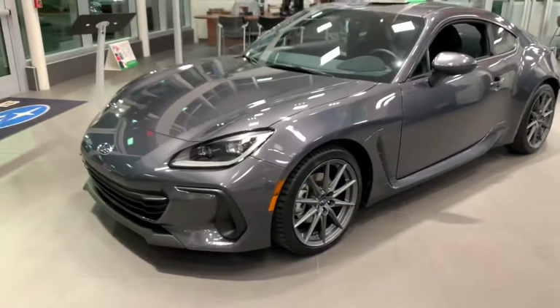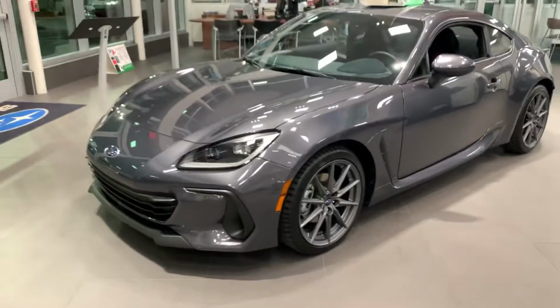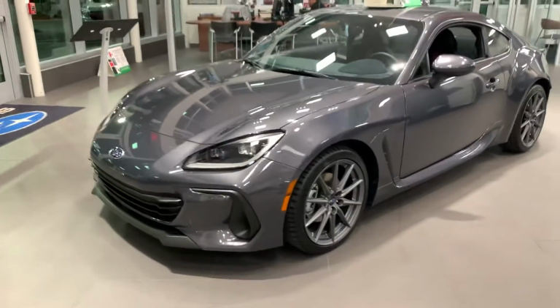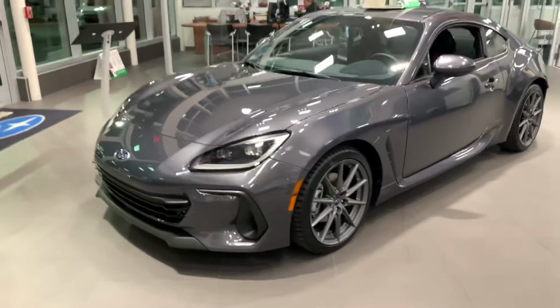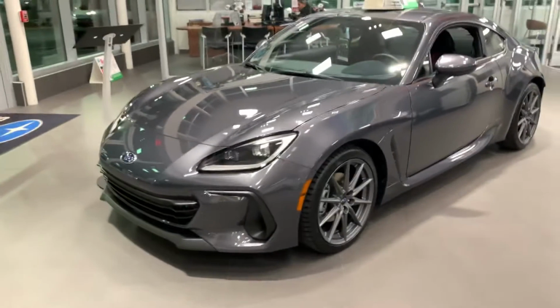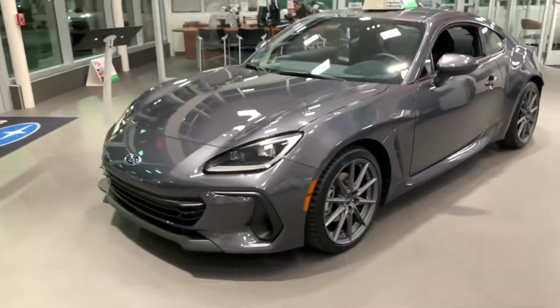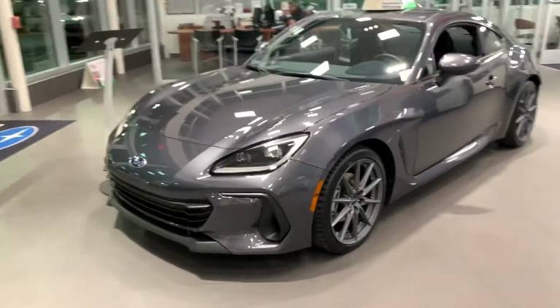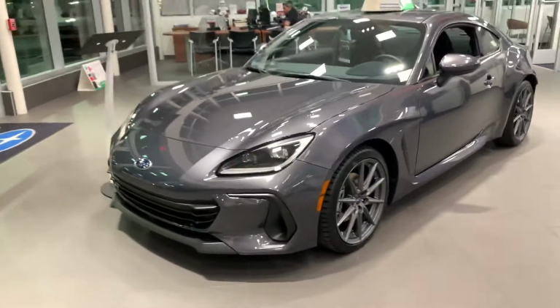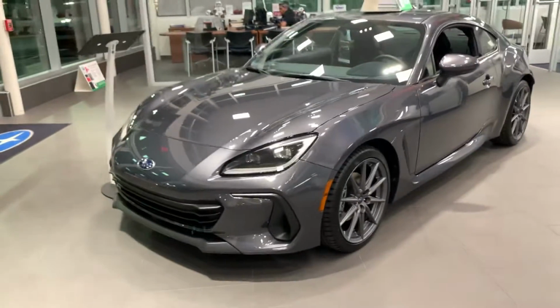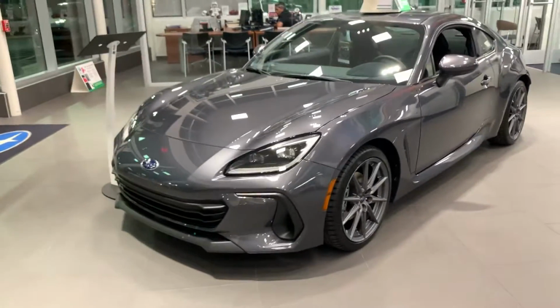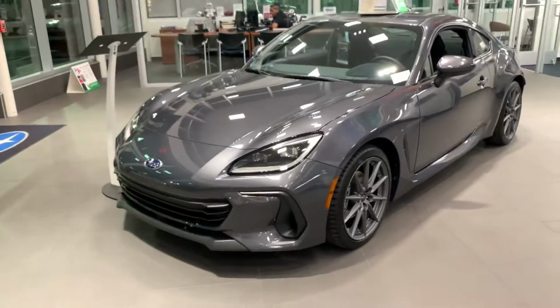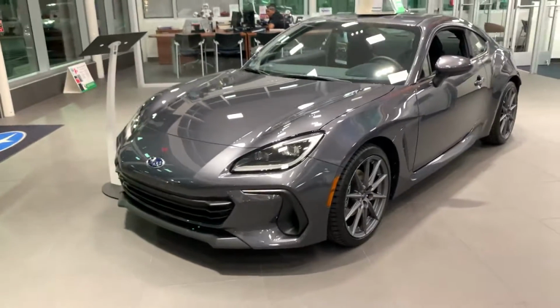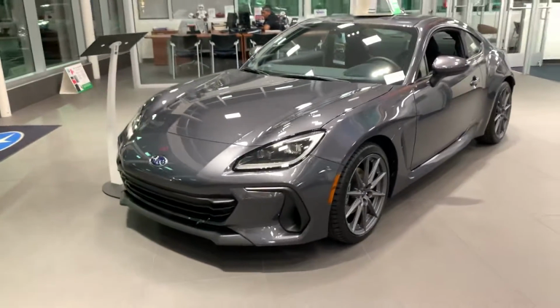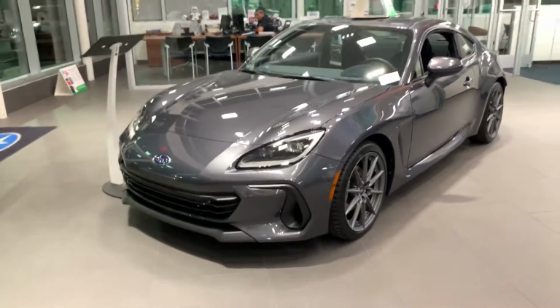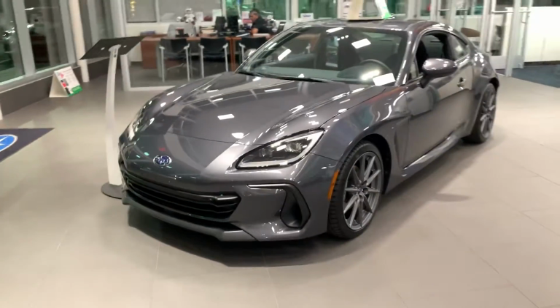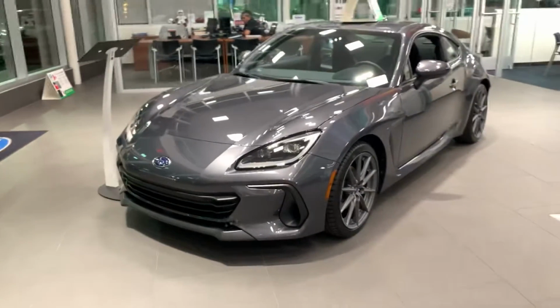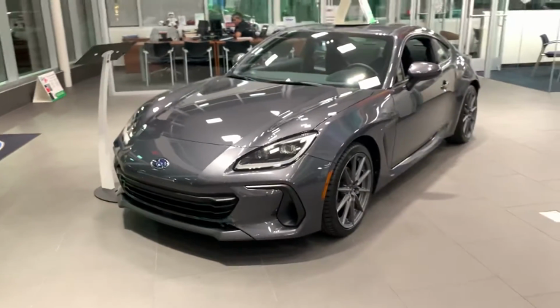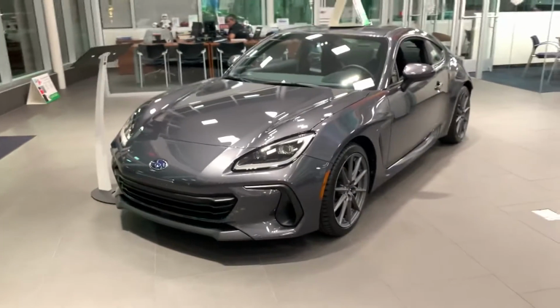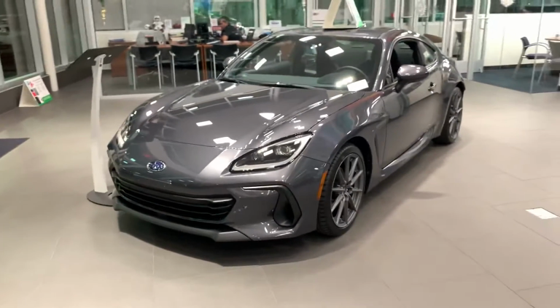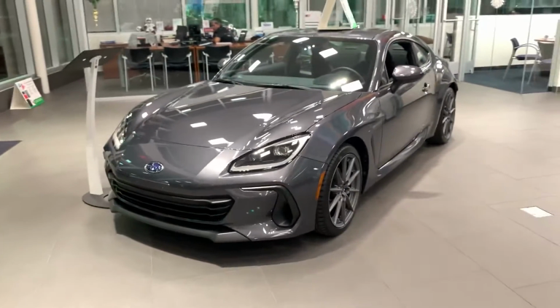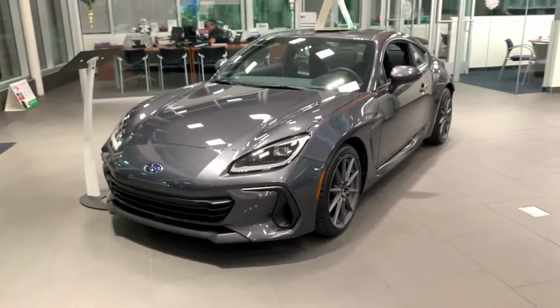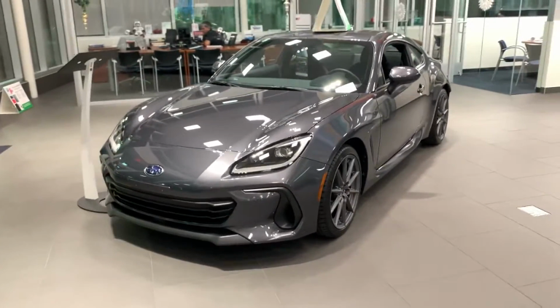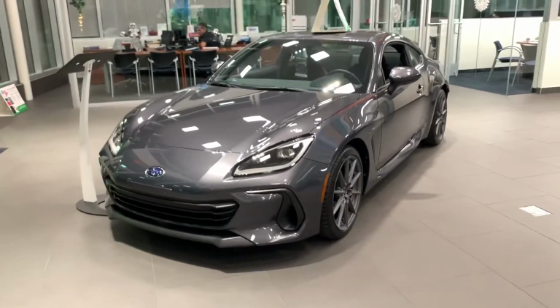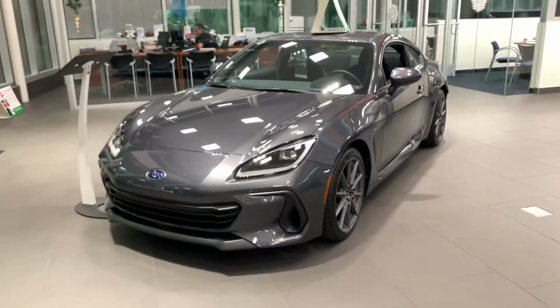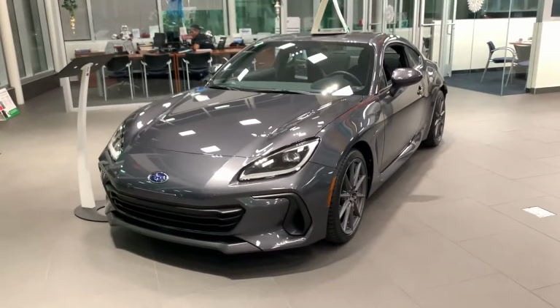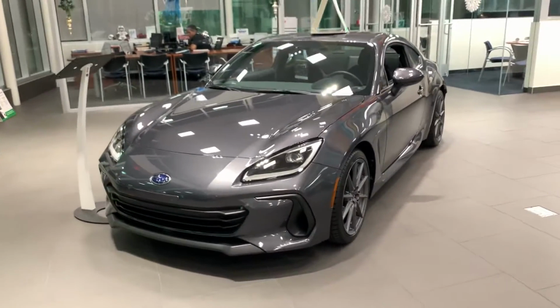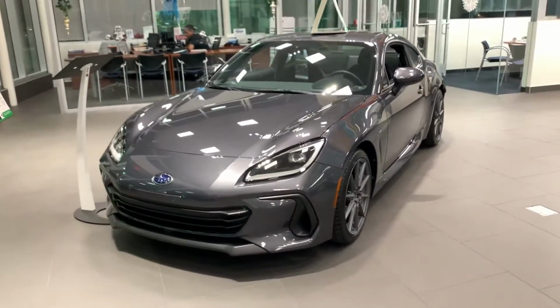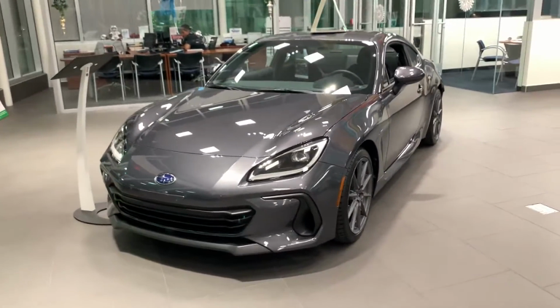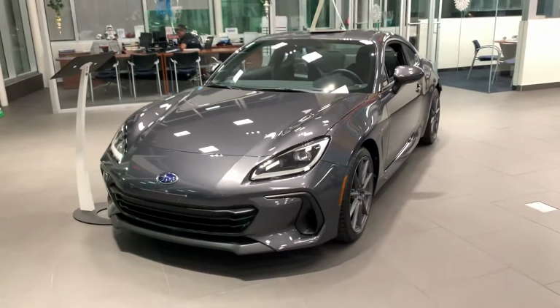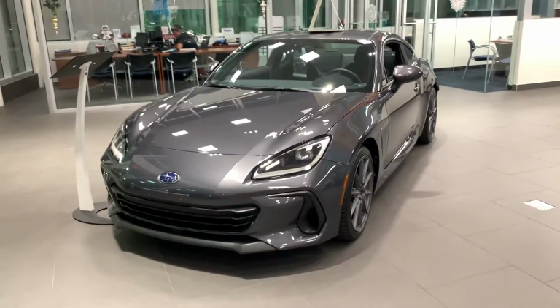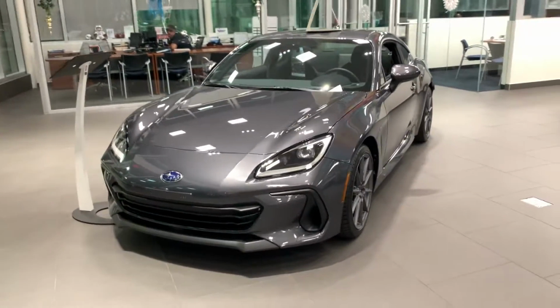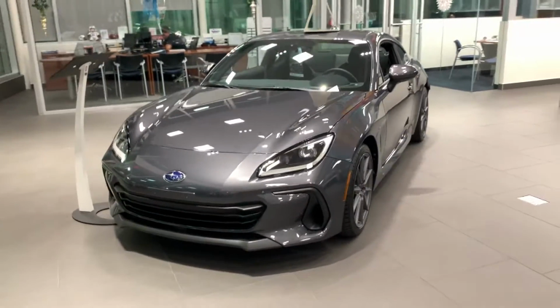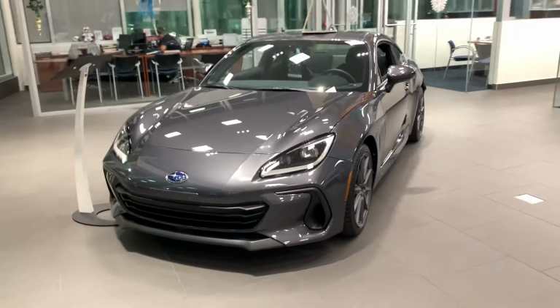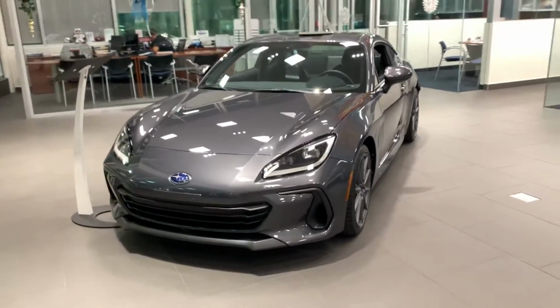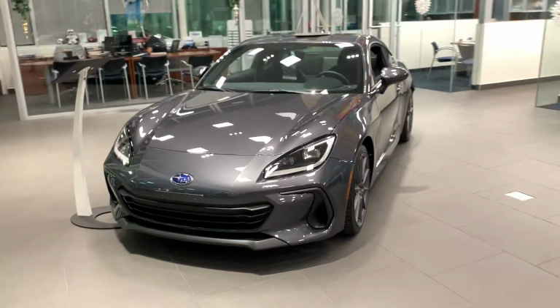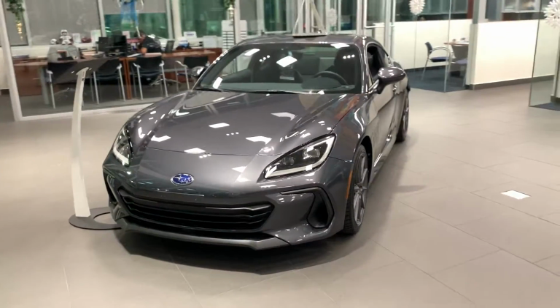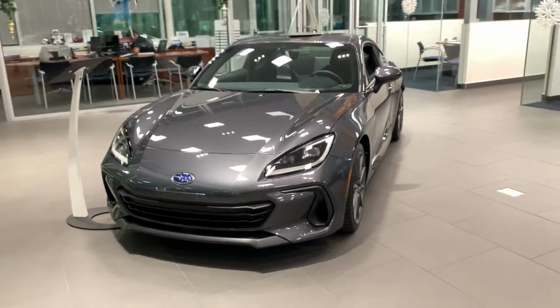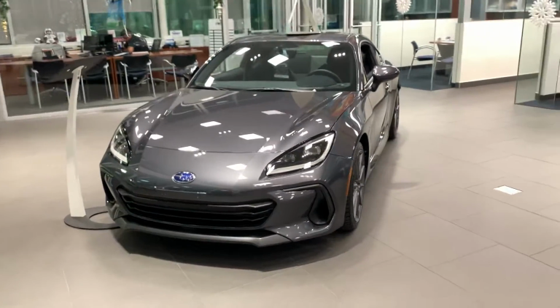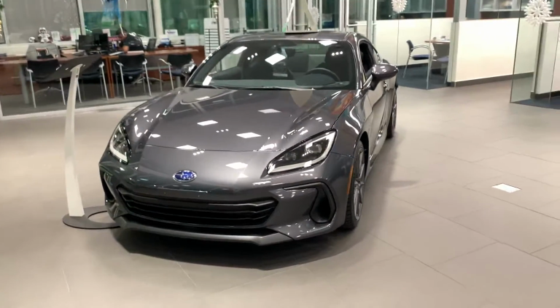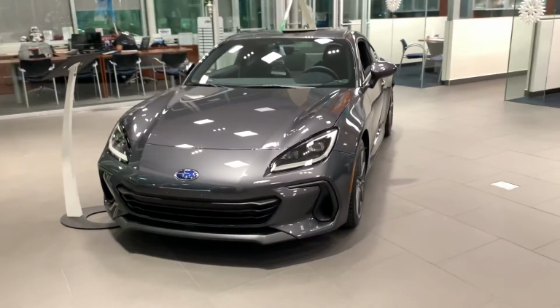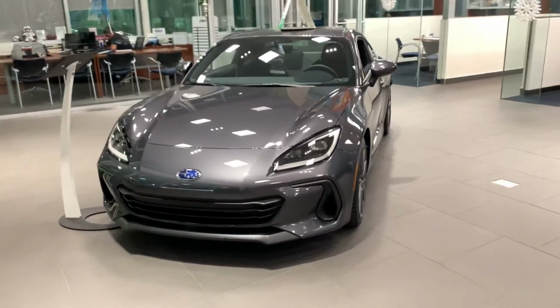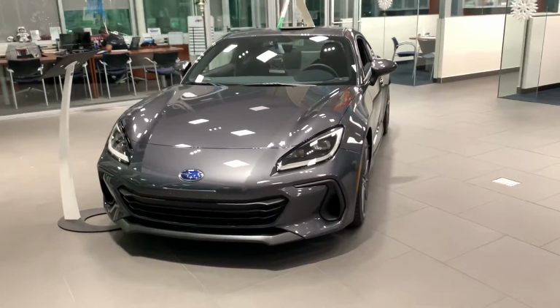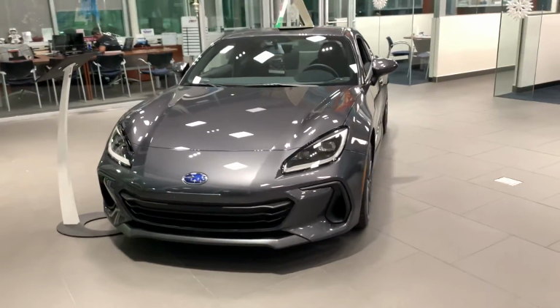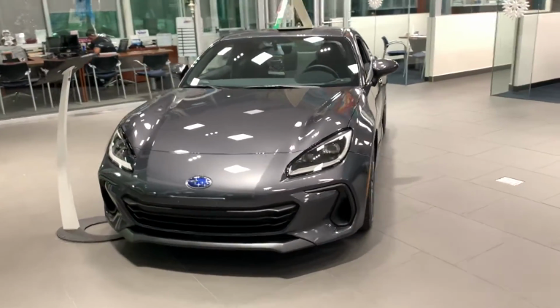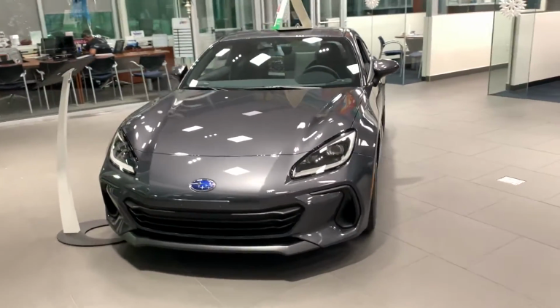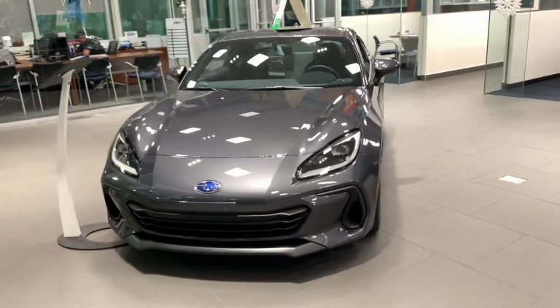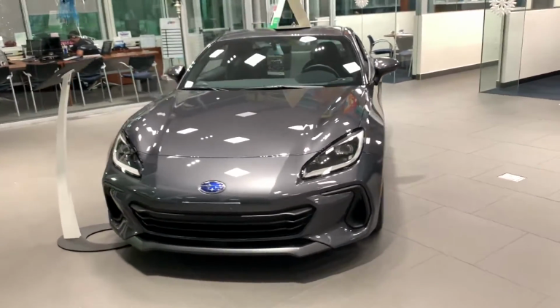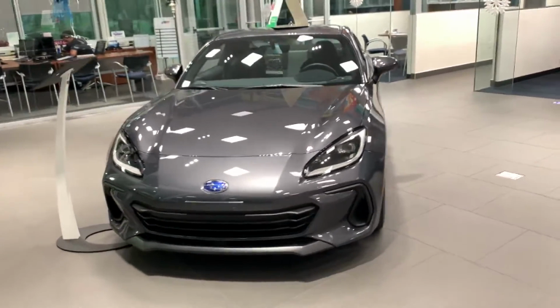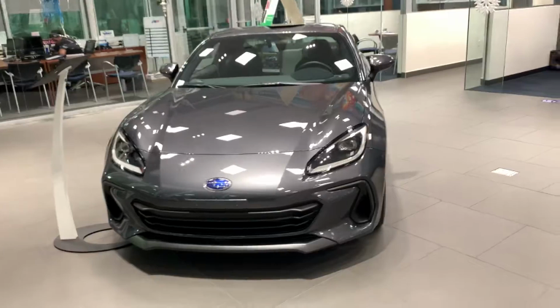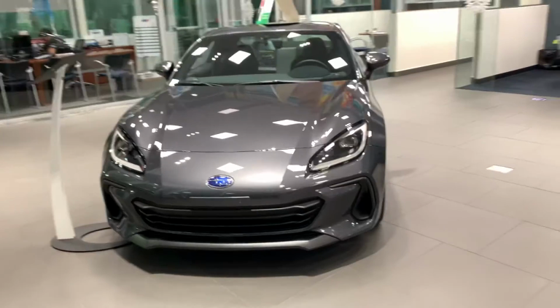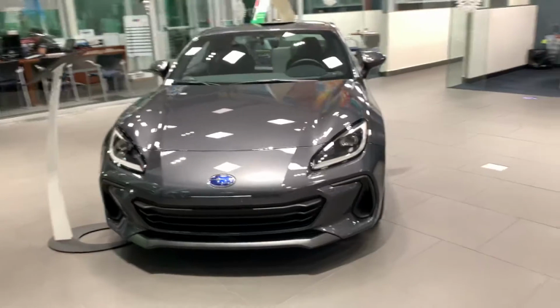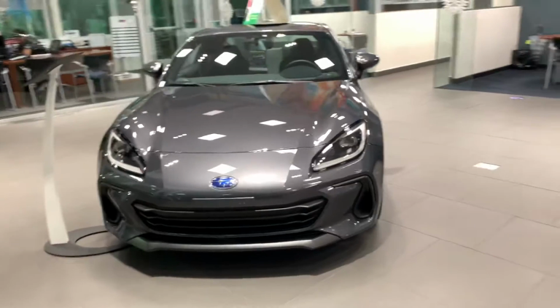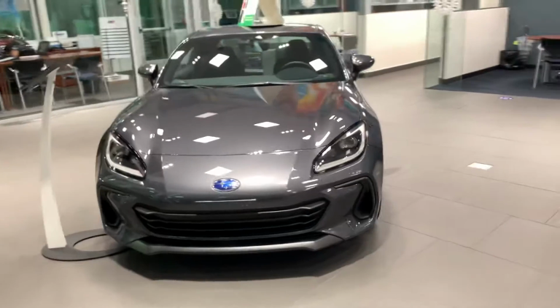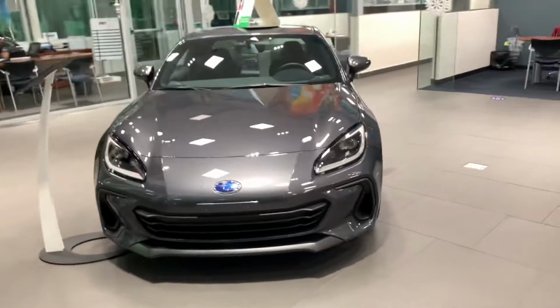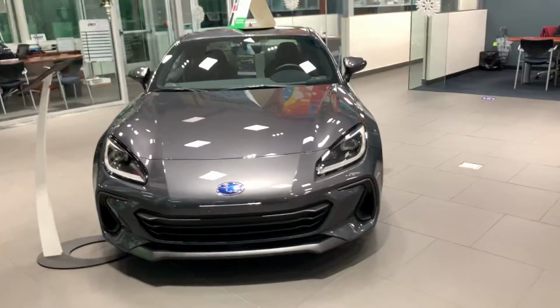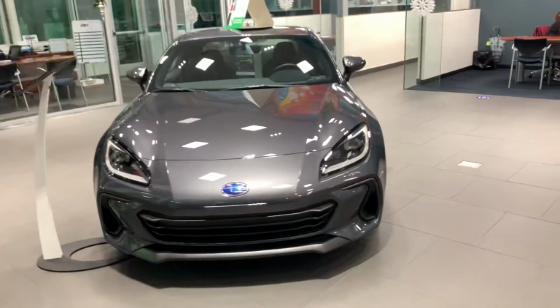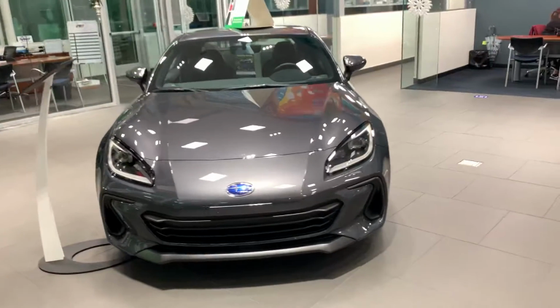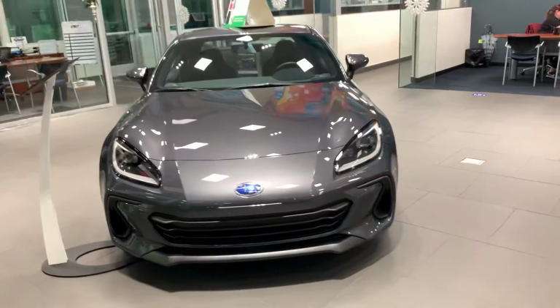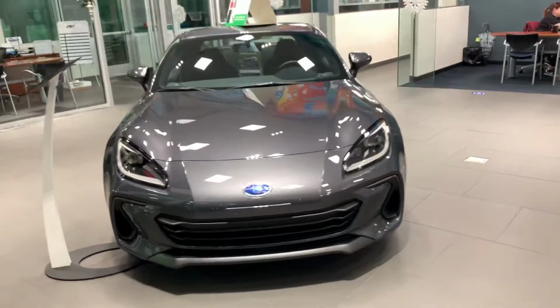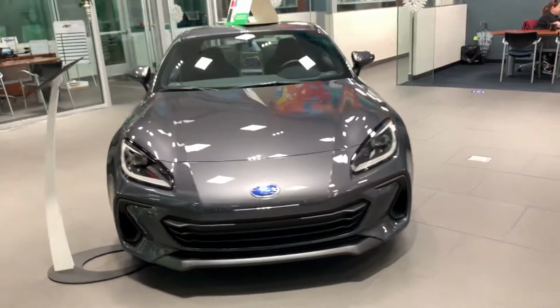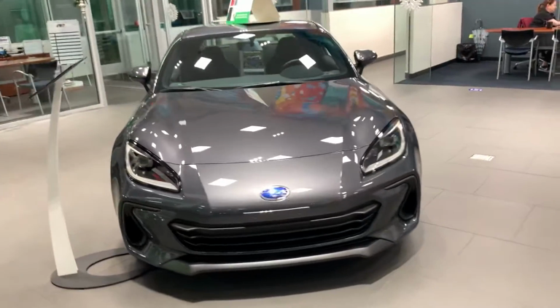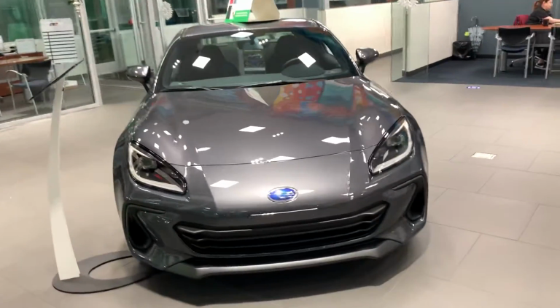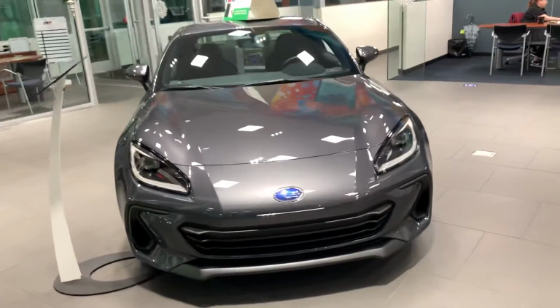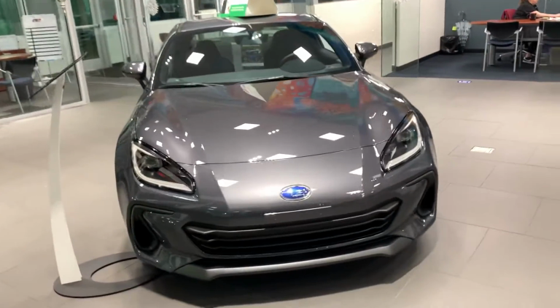Good evening, this is Matt Van Burst, Subaru Daytona. Just got your inquiry for the 2022 BRZ. We do have it here in the showroom.